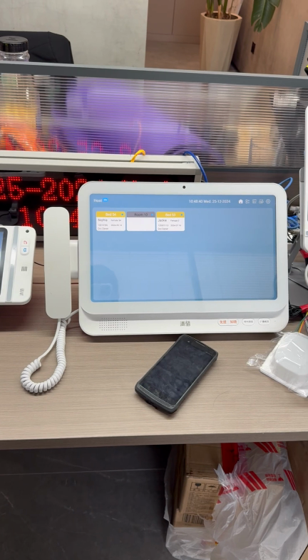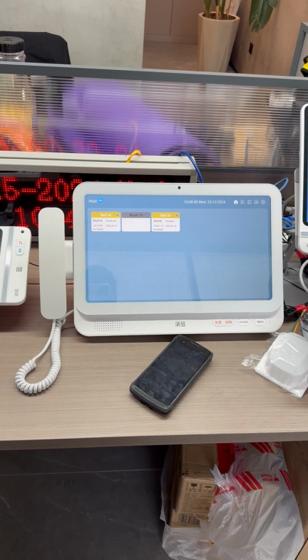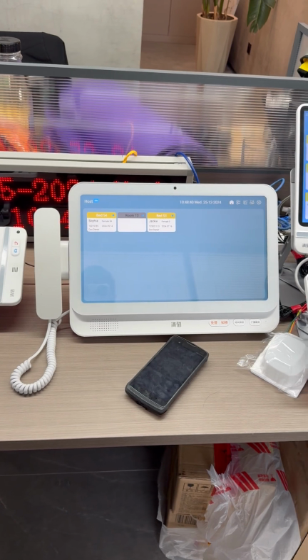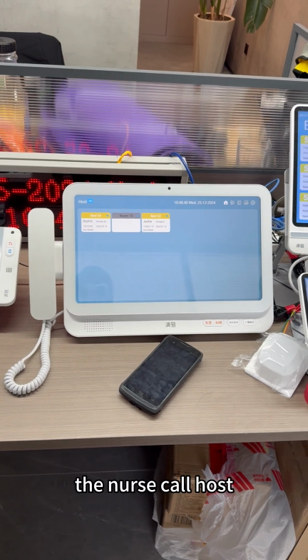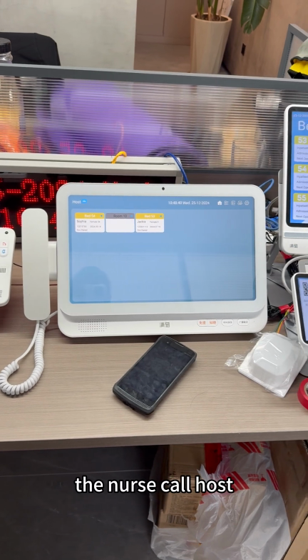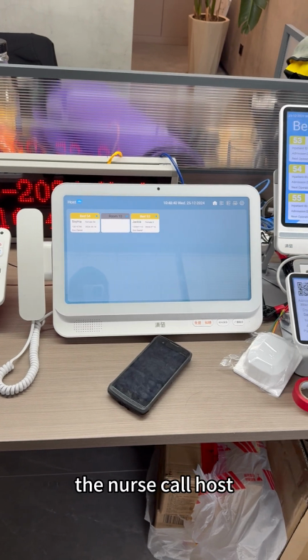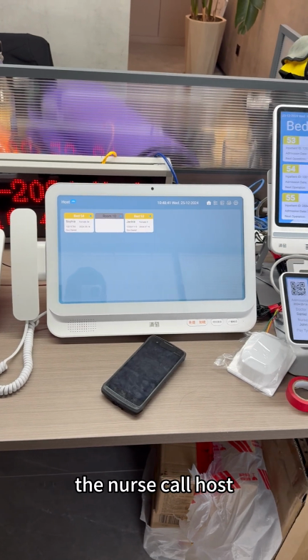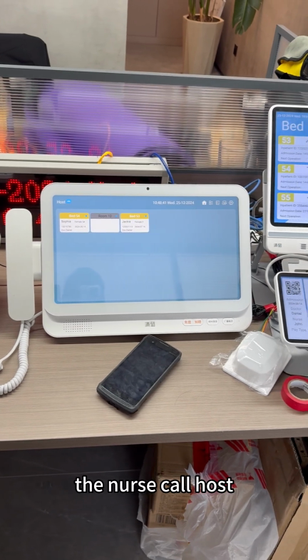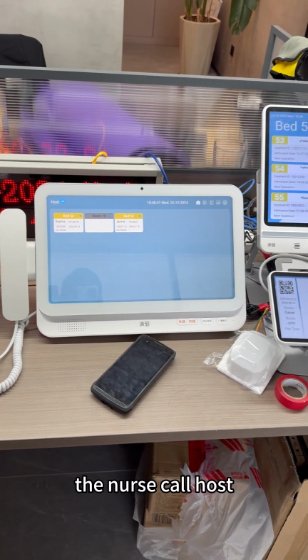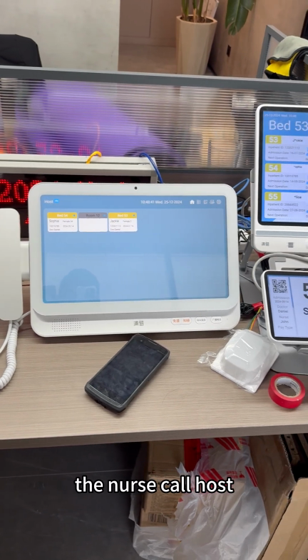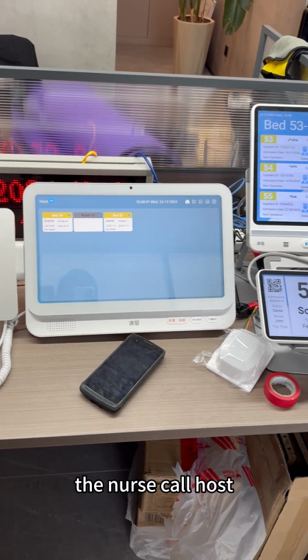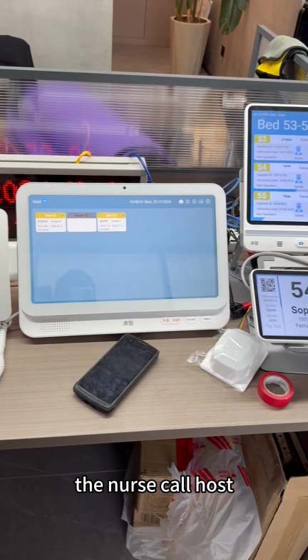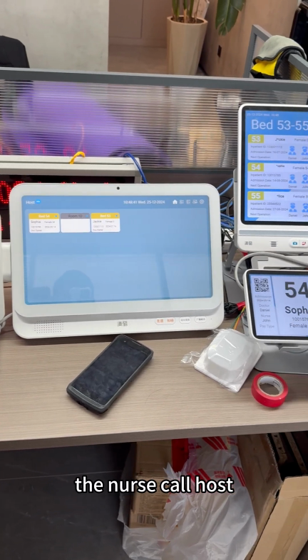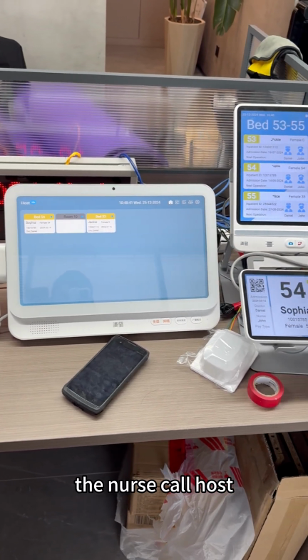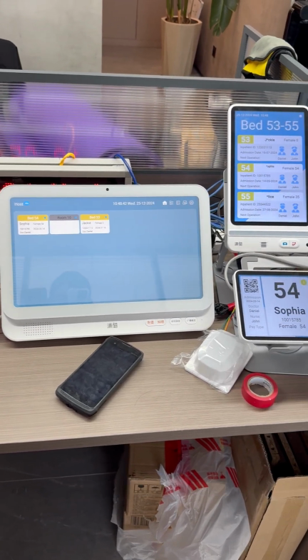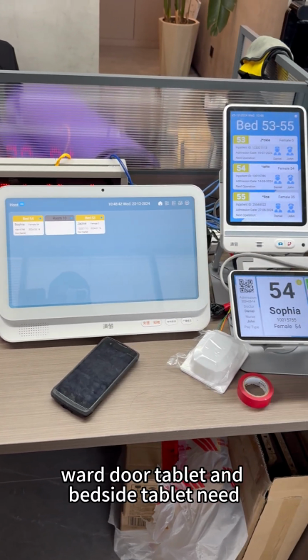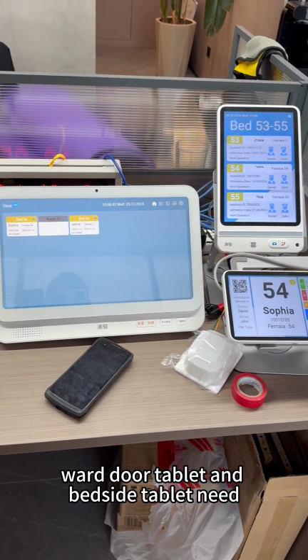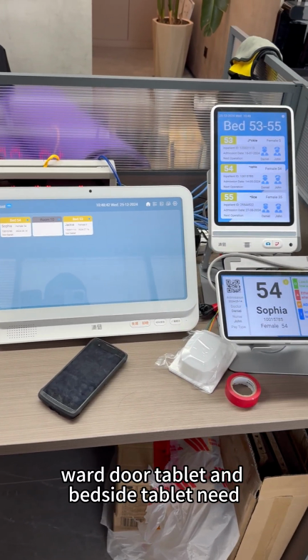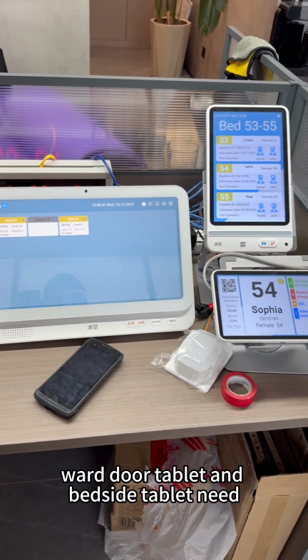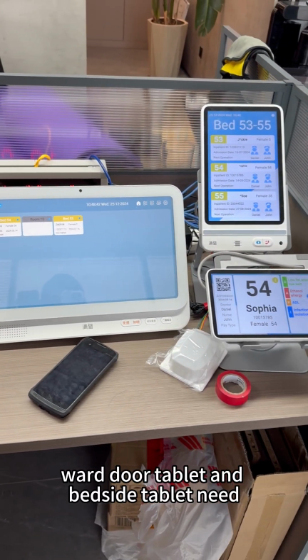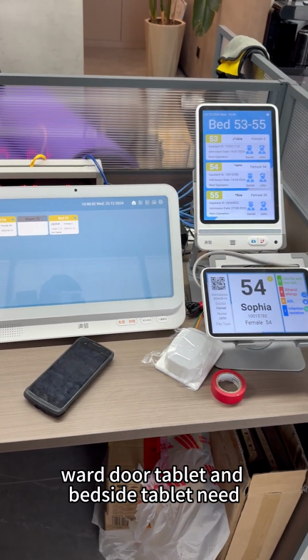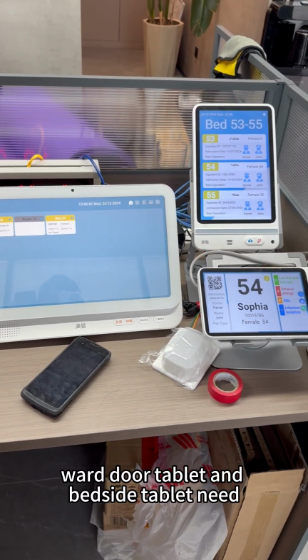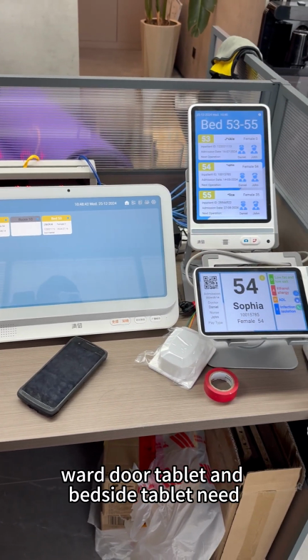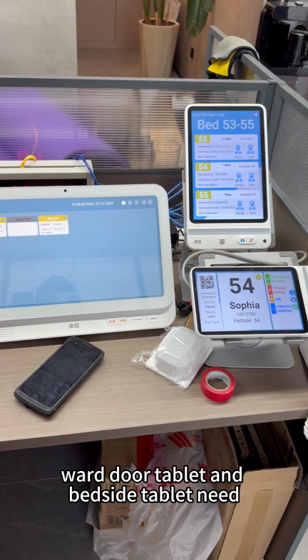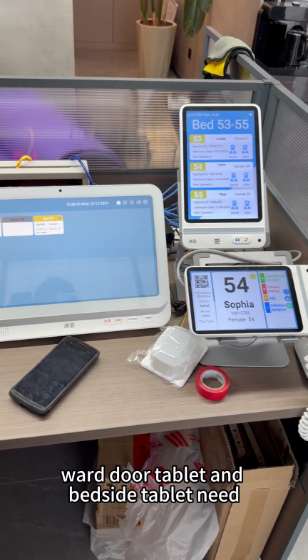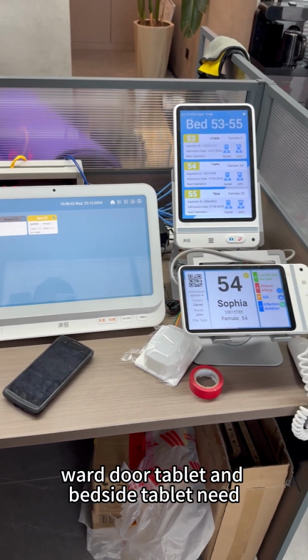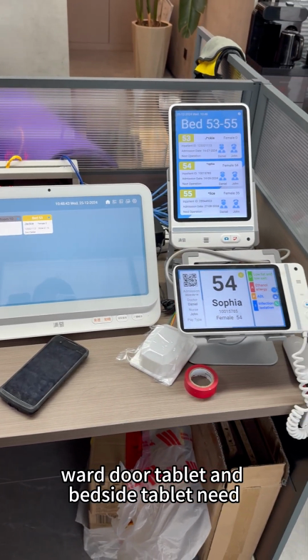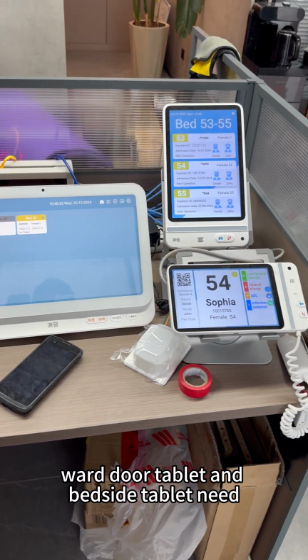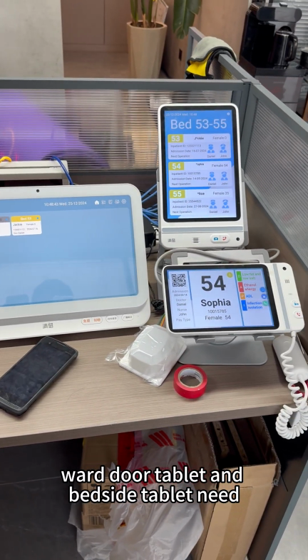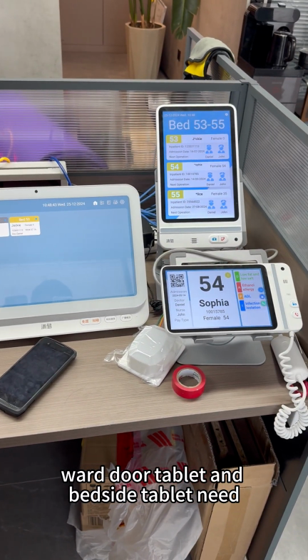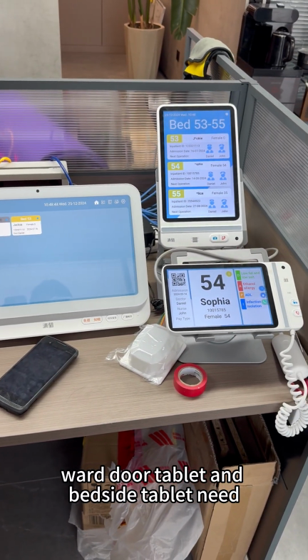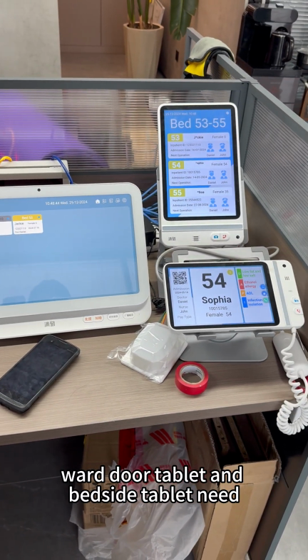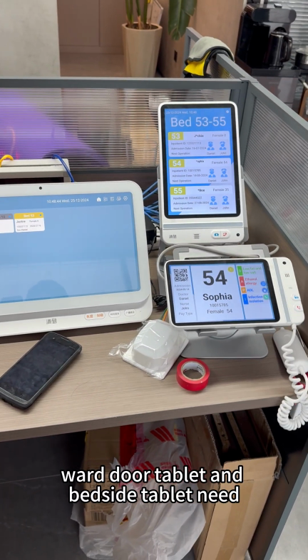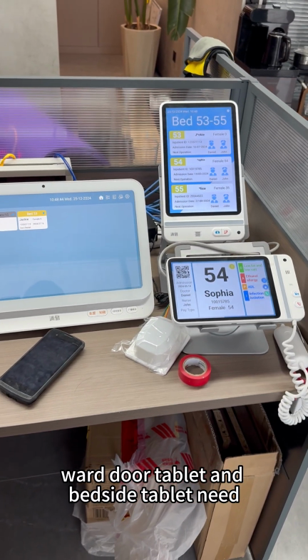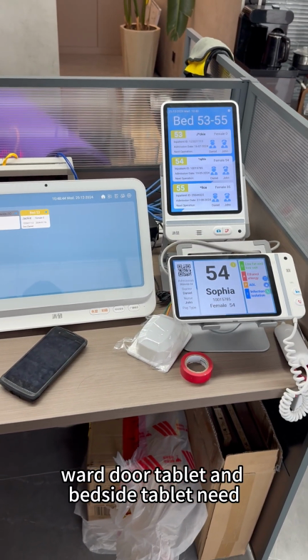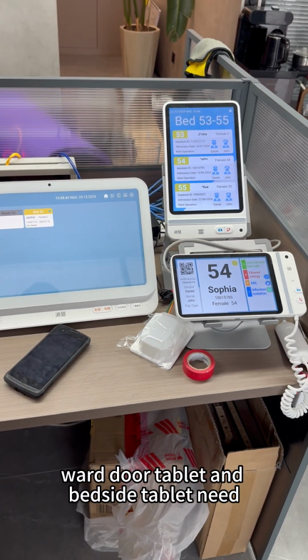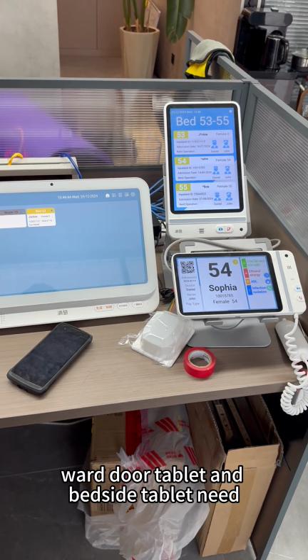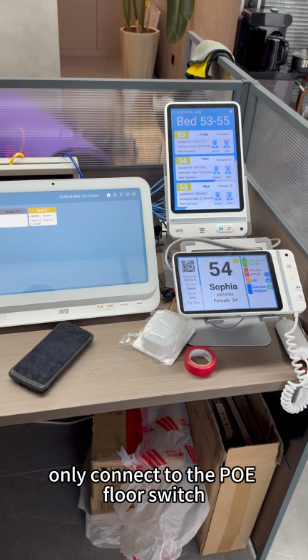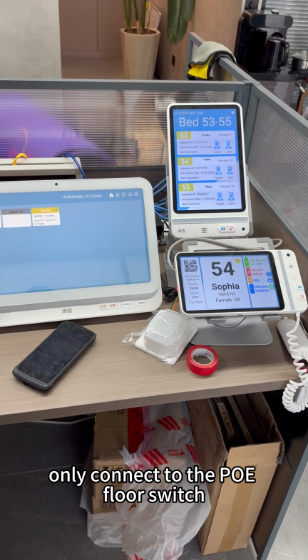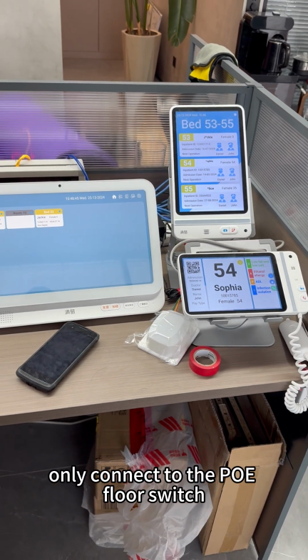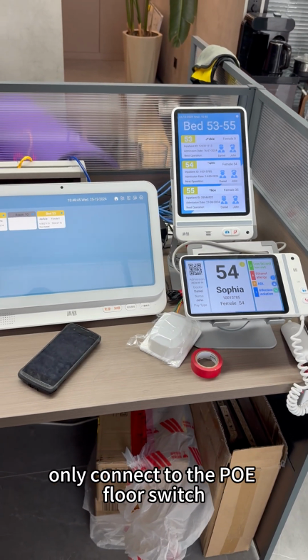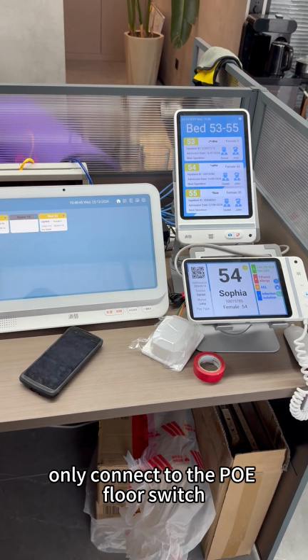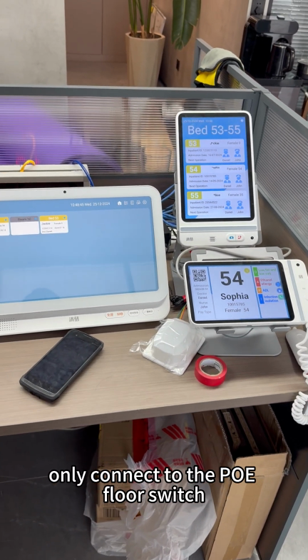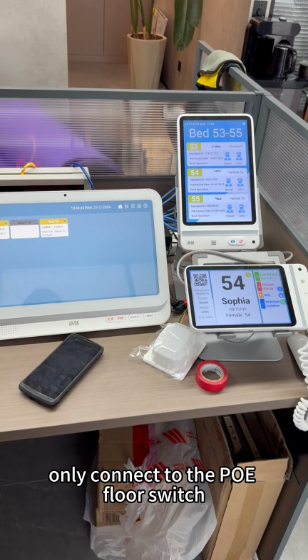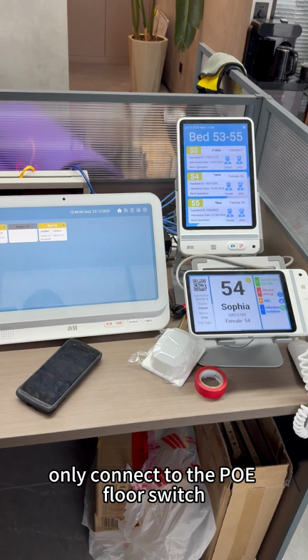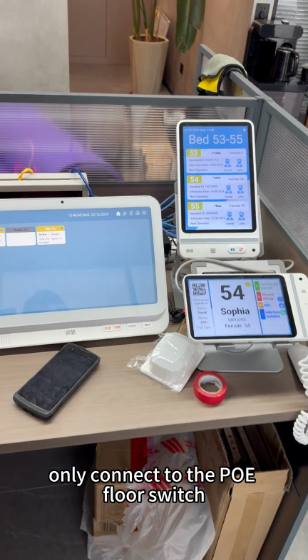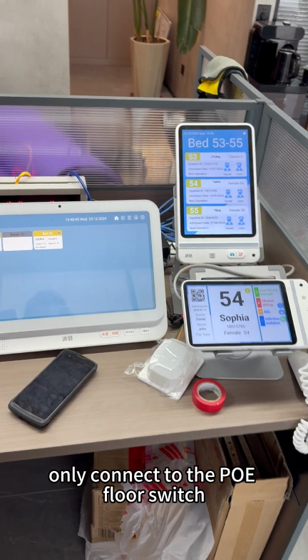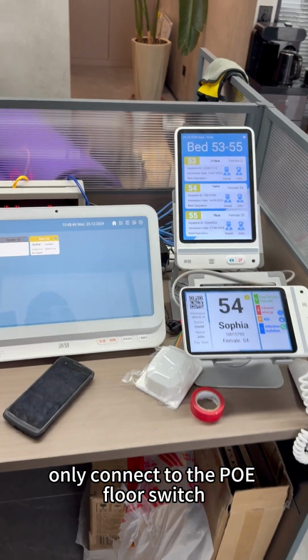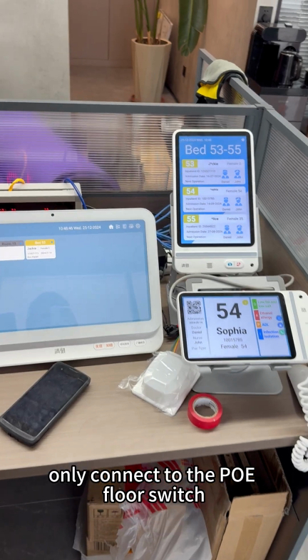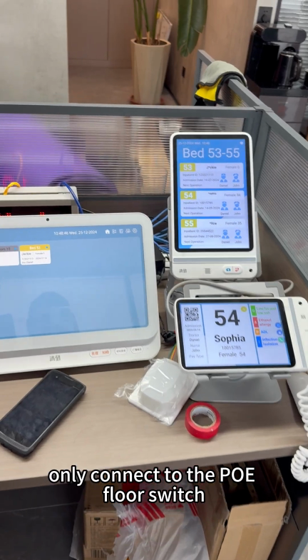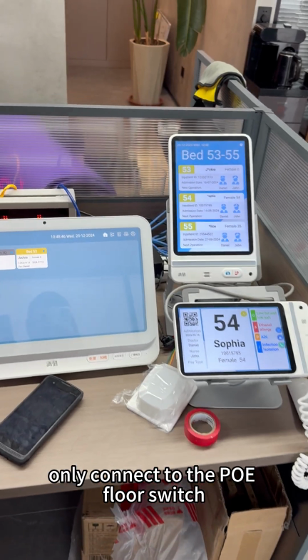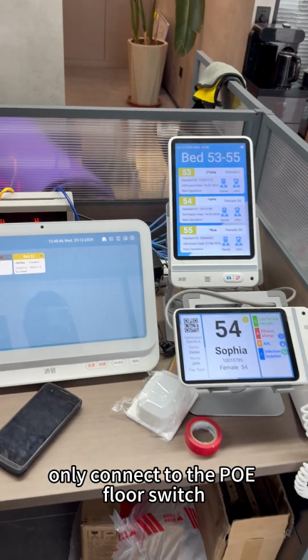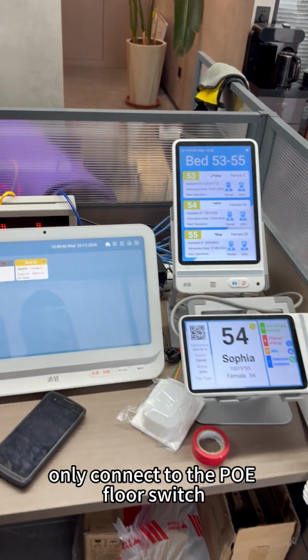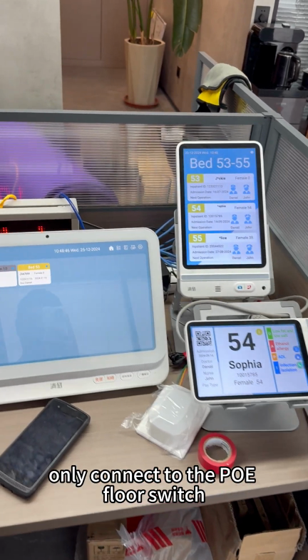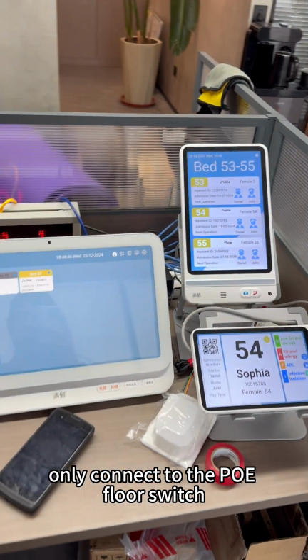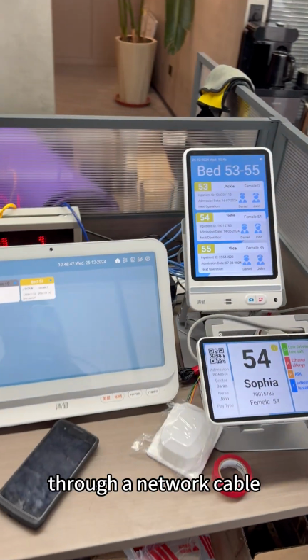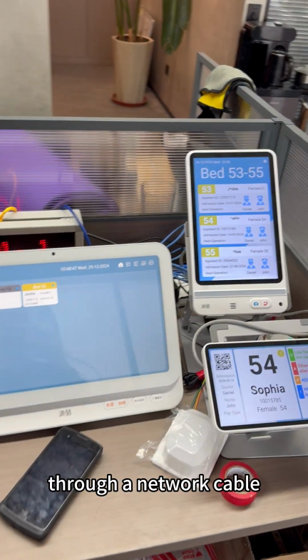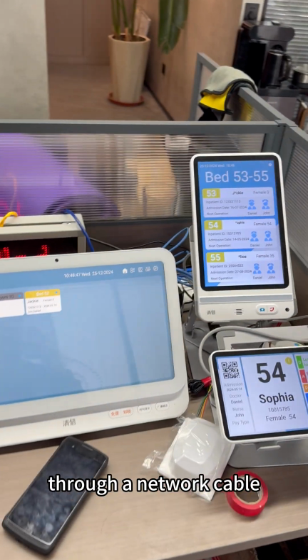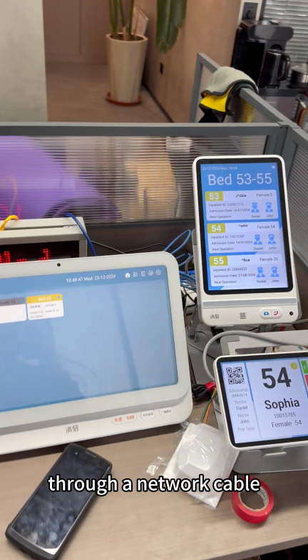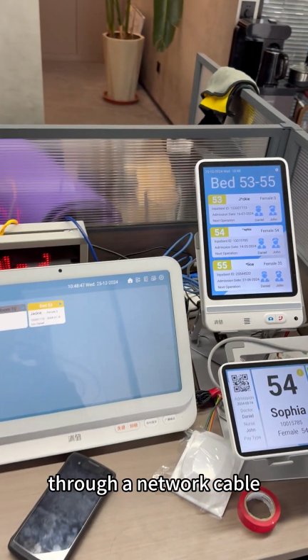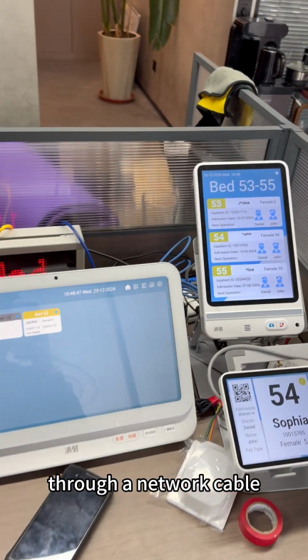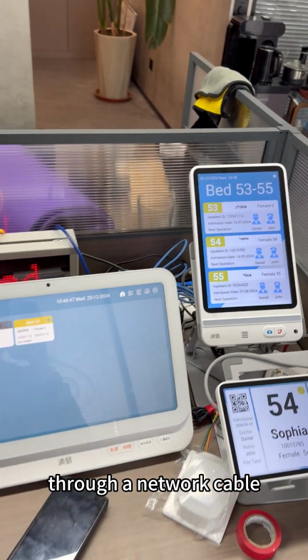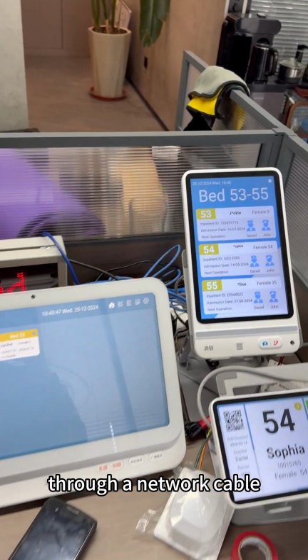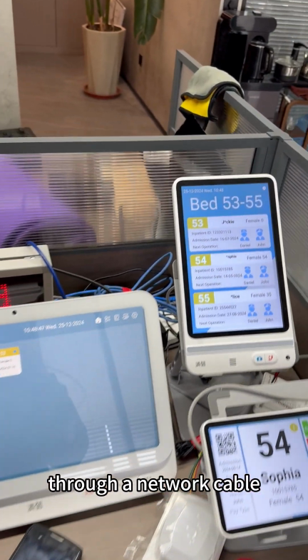The nurse call host, ward door tablet, and bedside tablet need only connect to the PoE floor switch through a network cable.